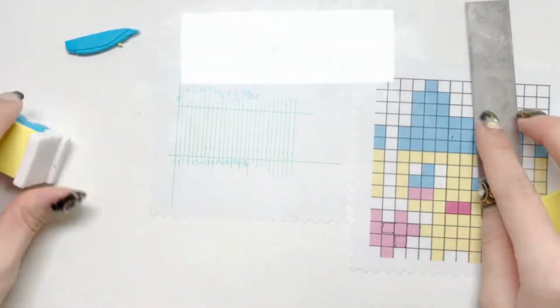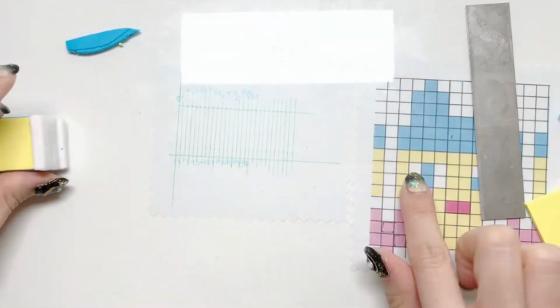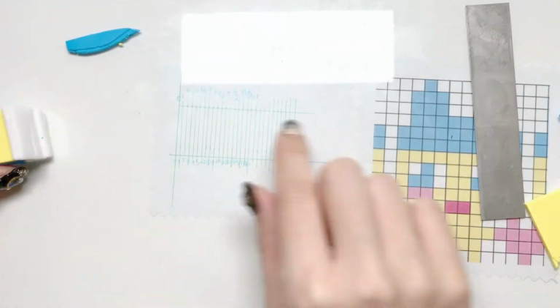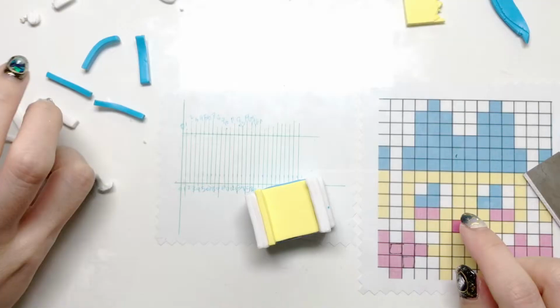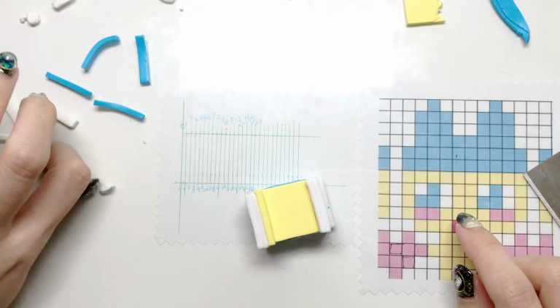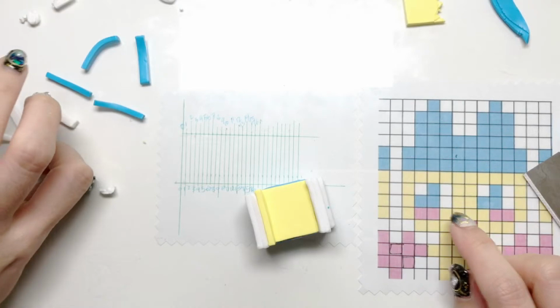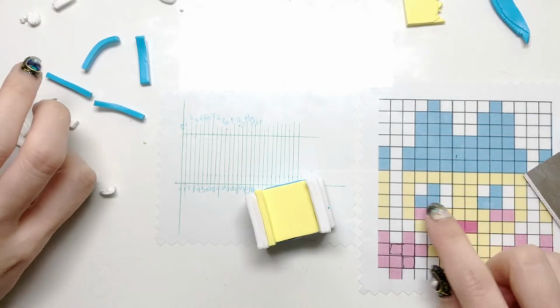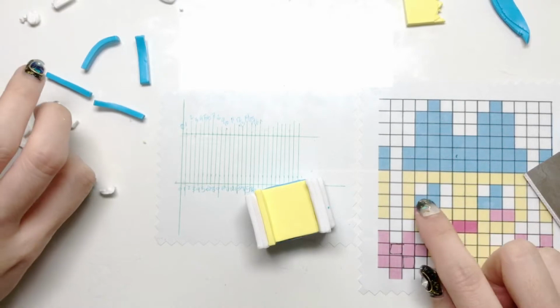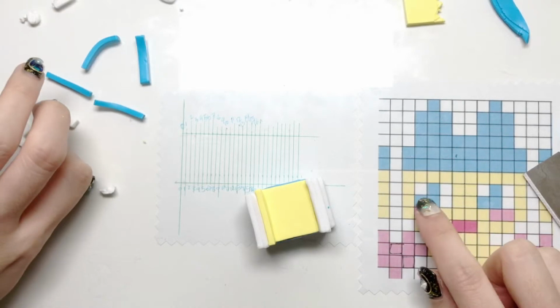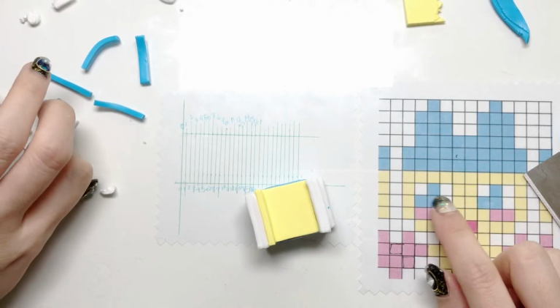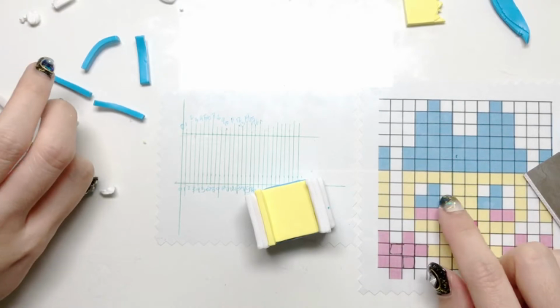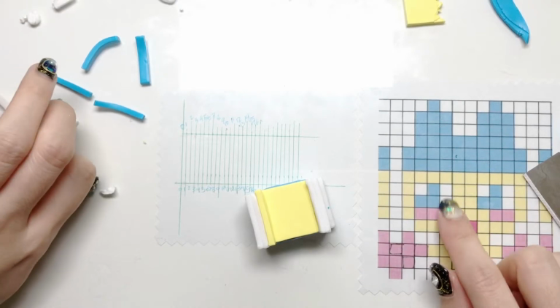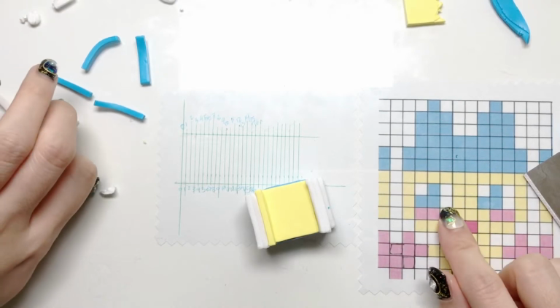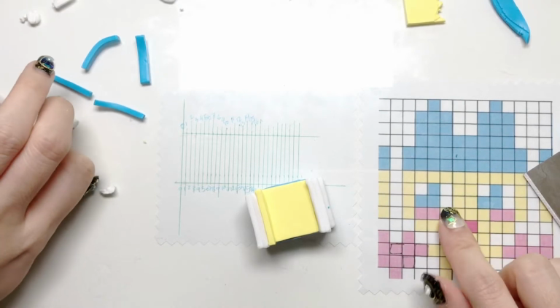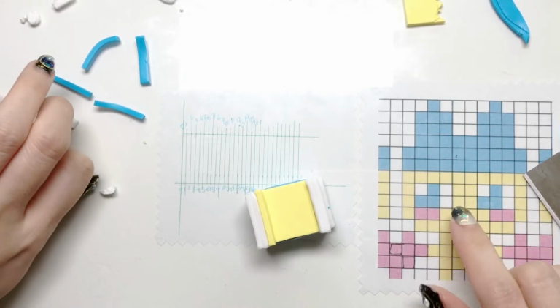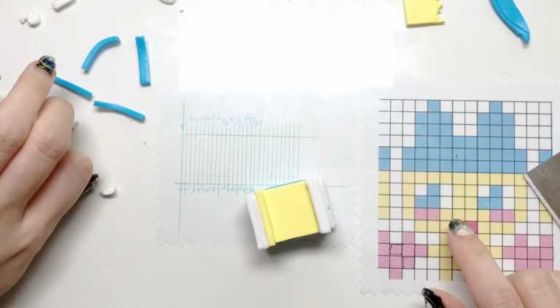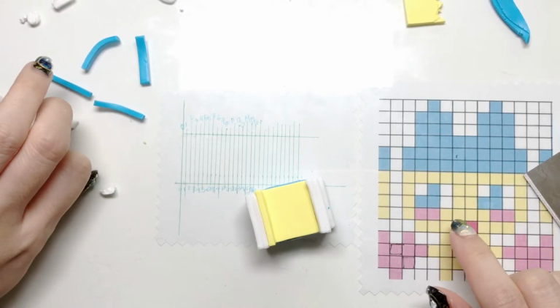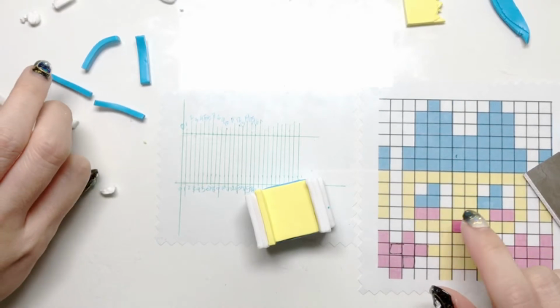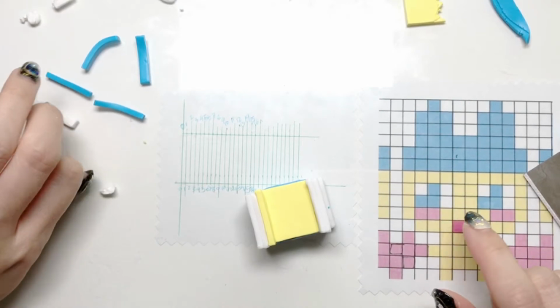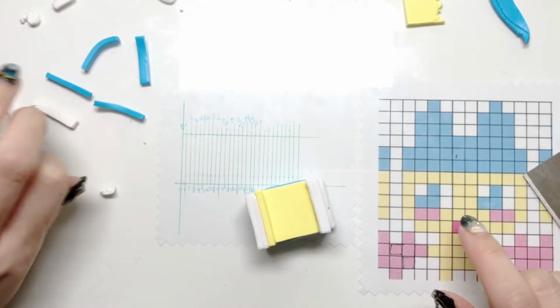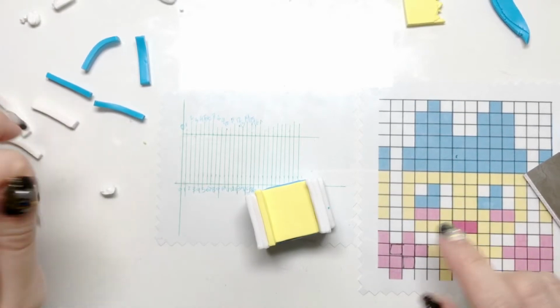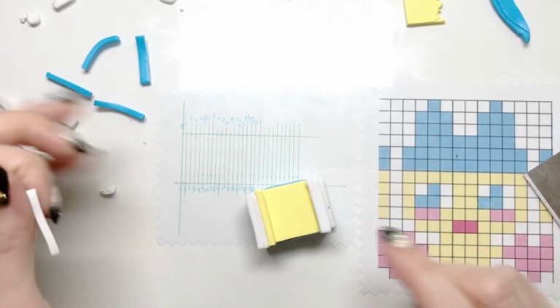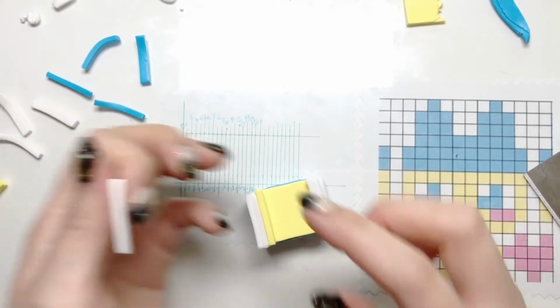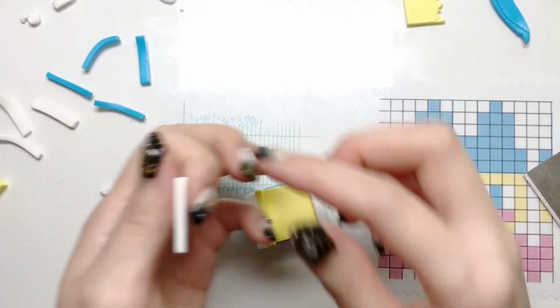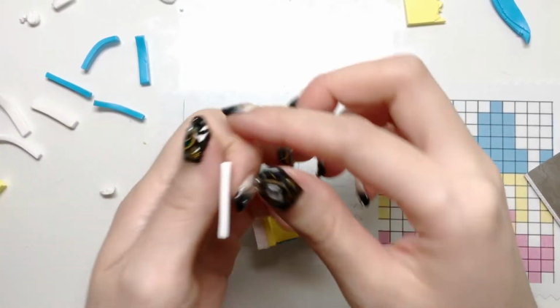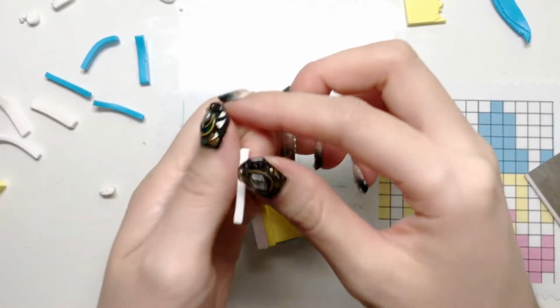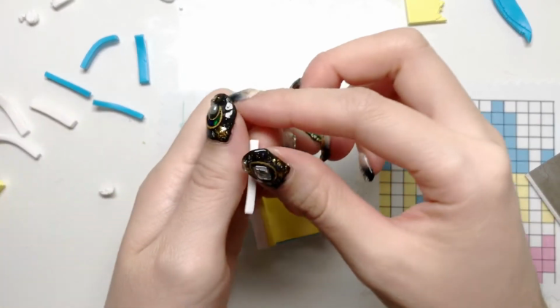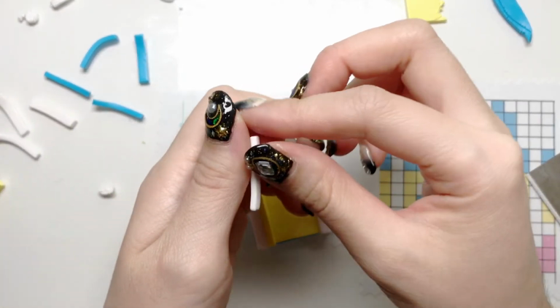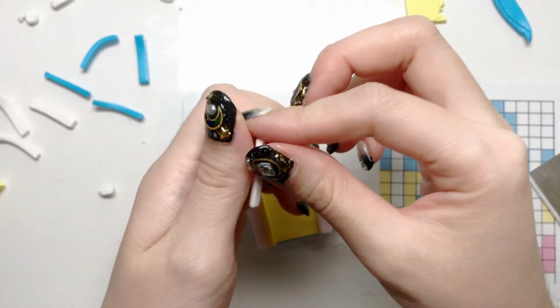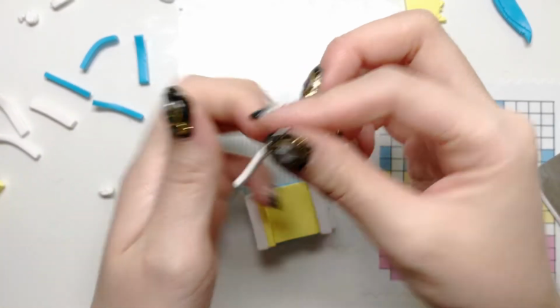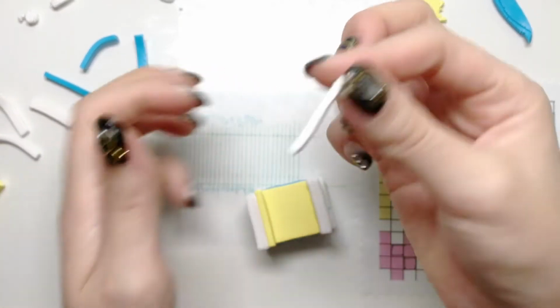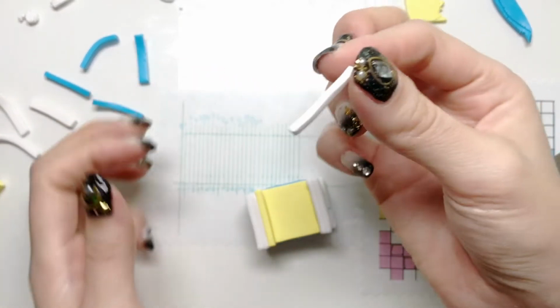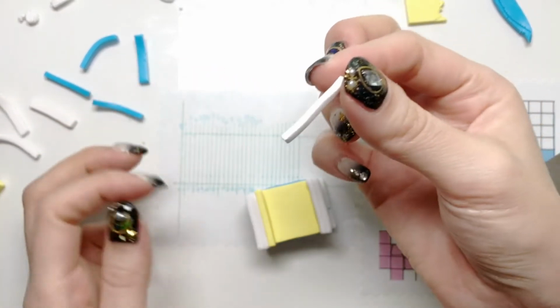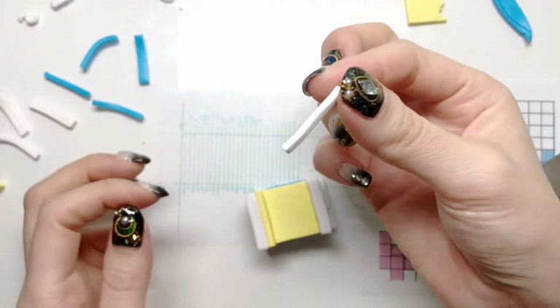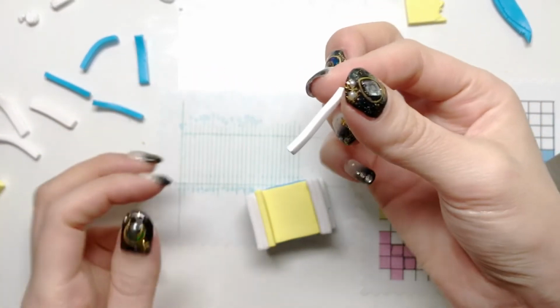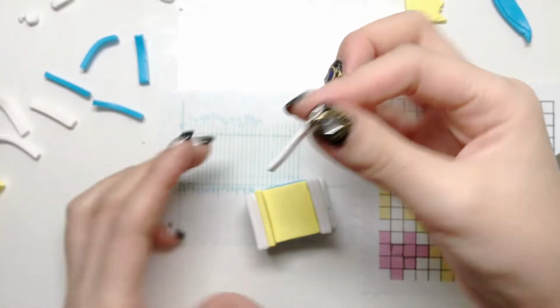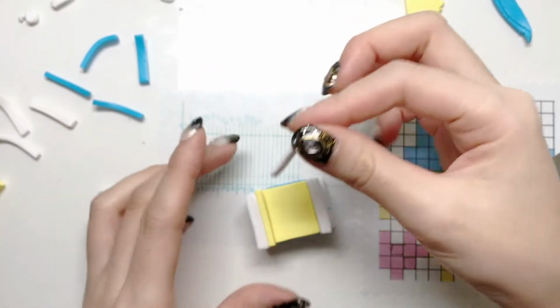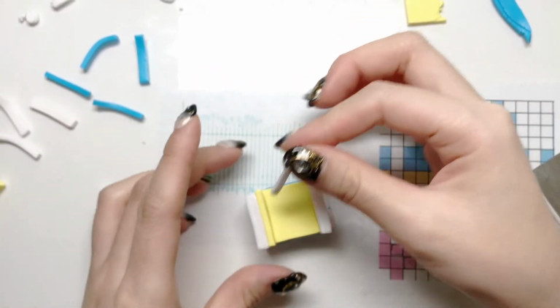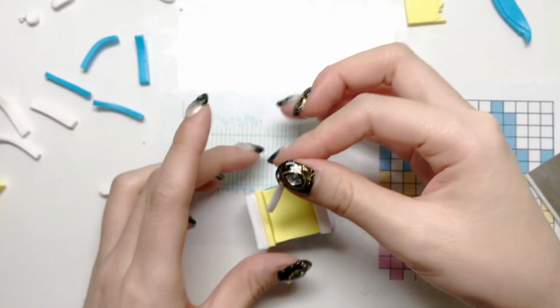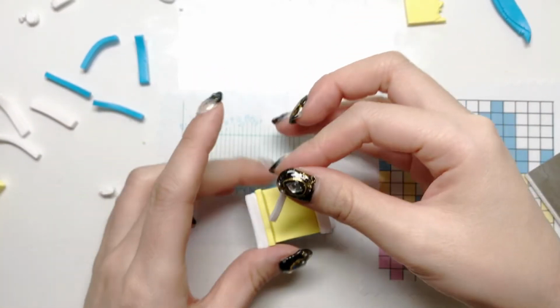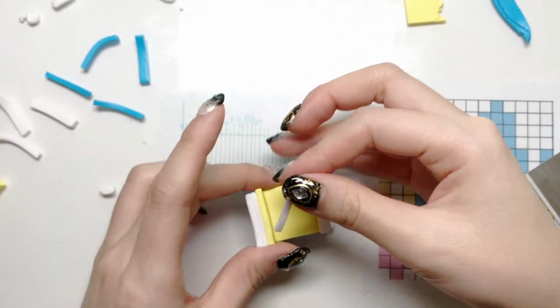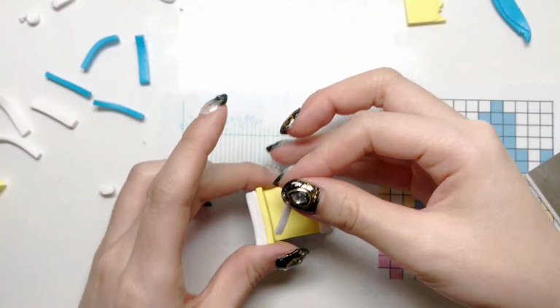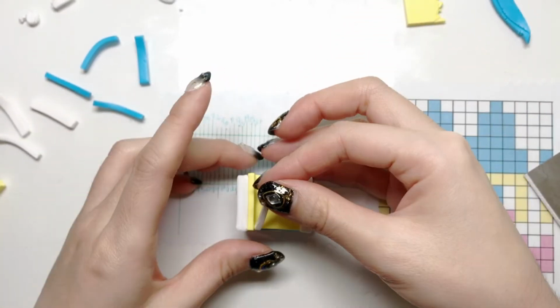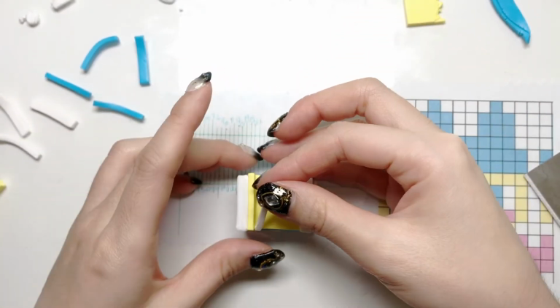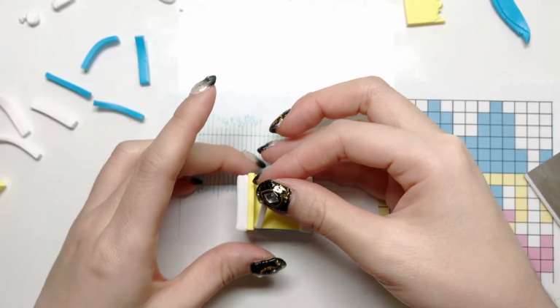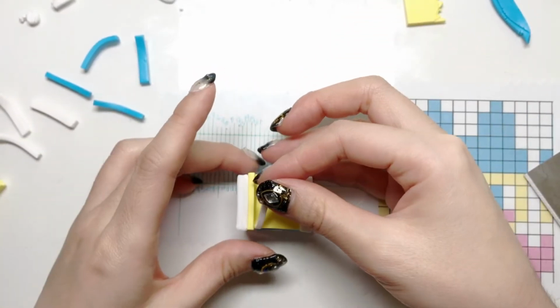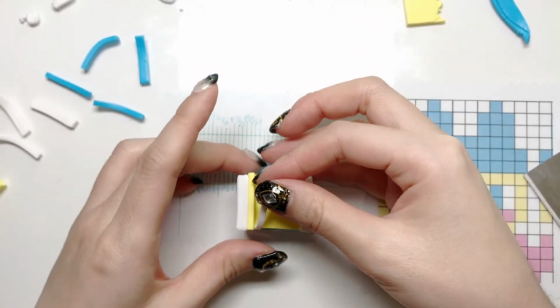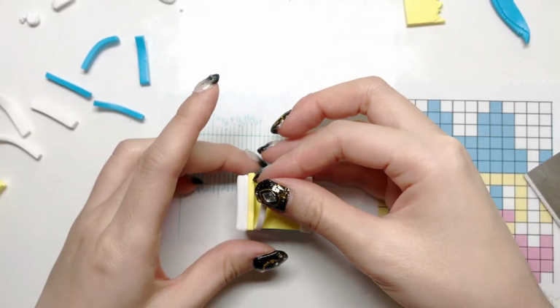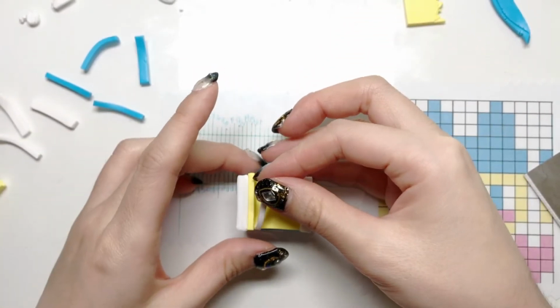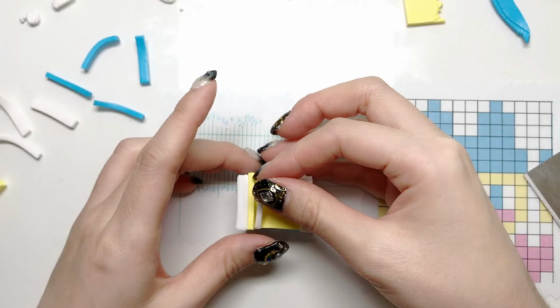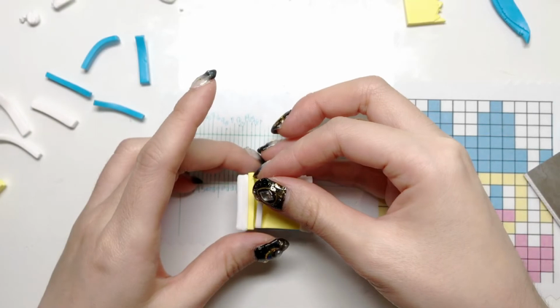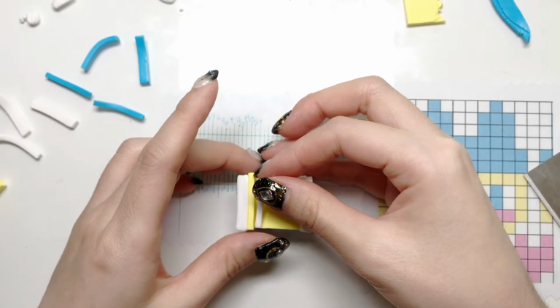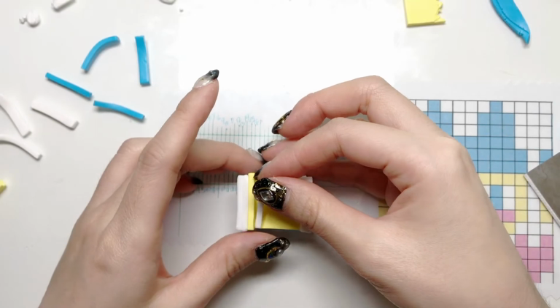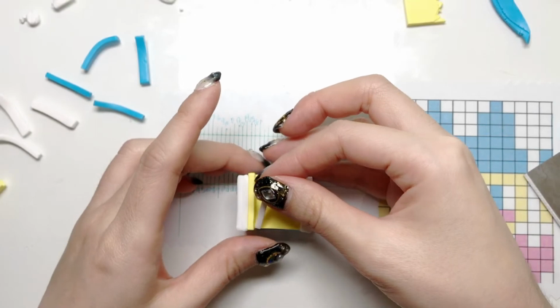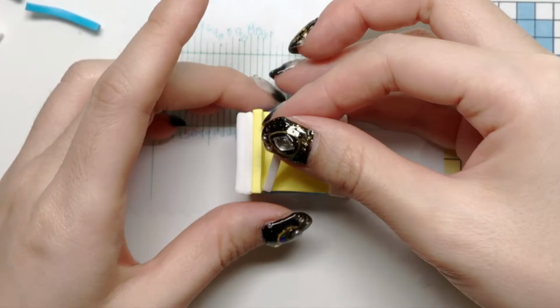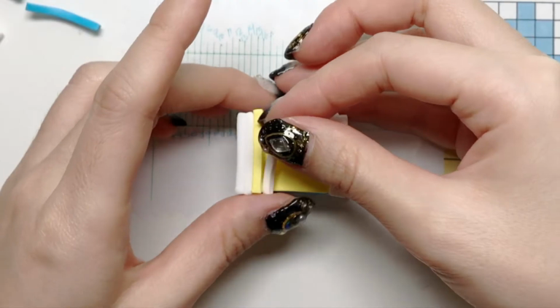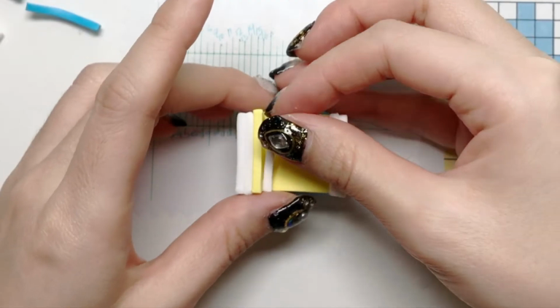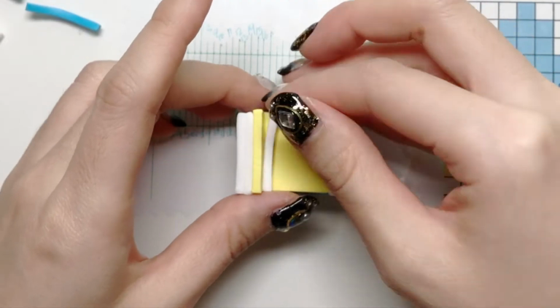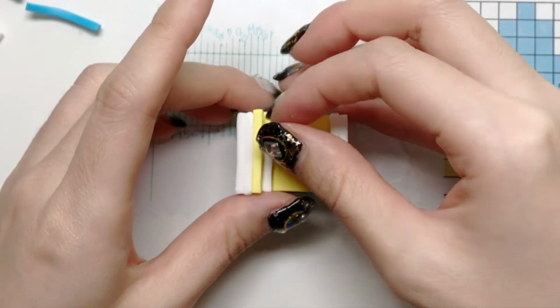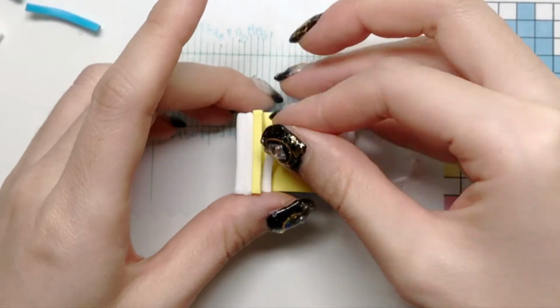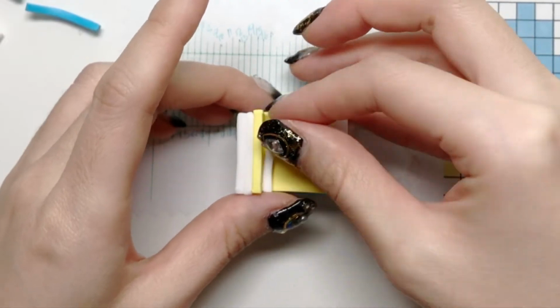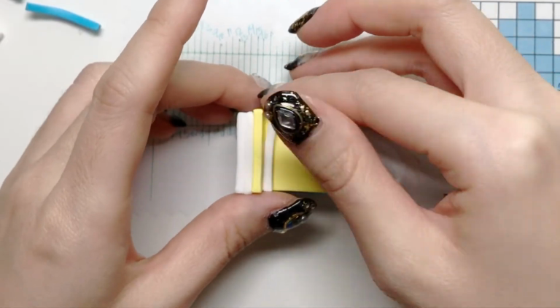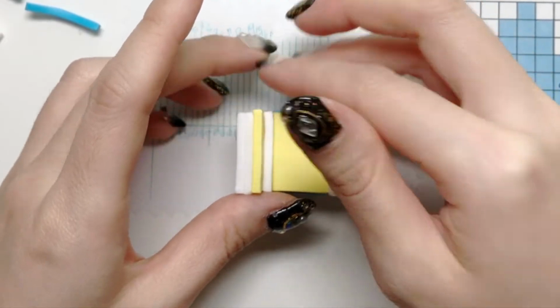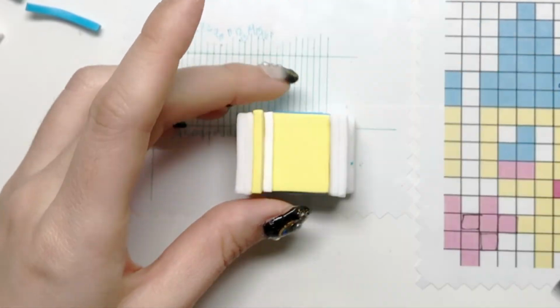The eyes are going to be white, not translucent.